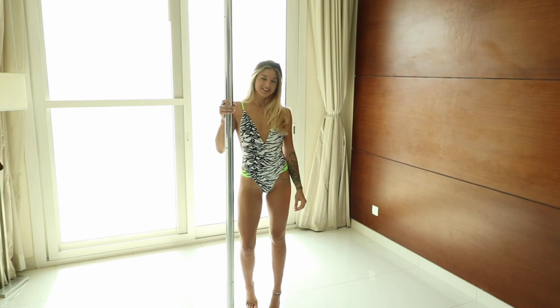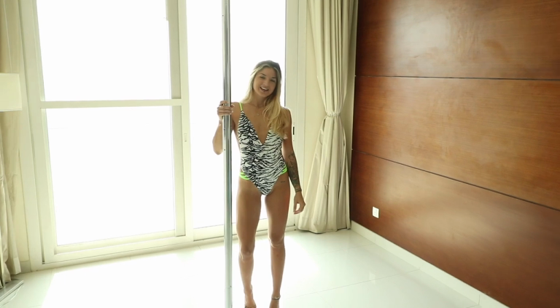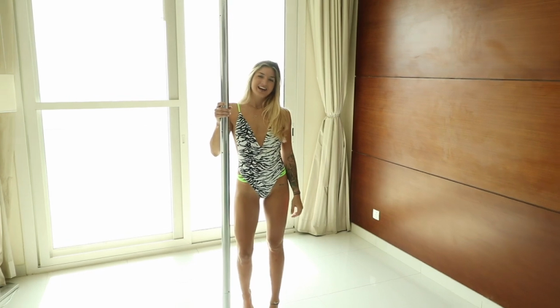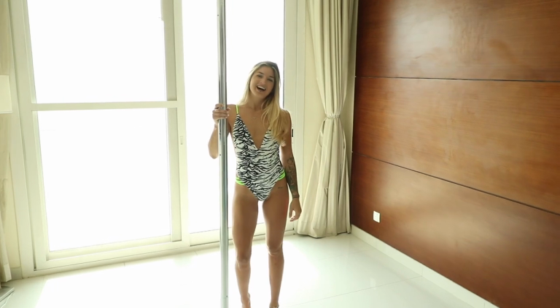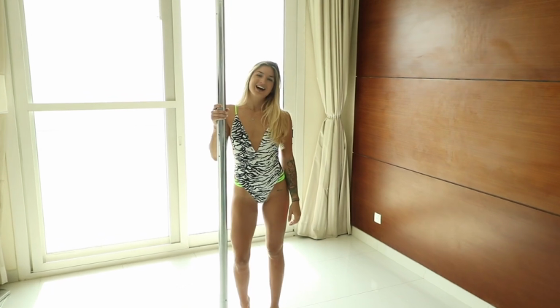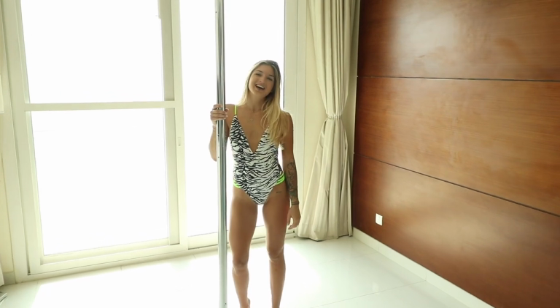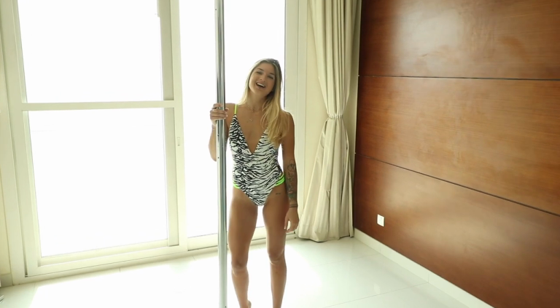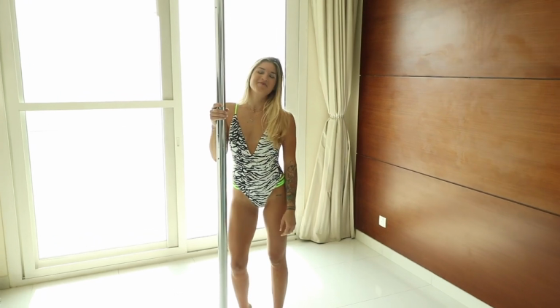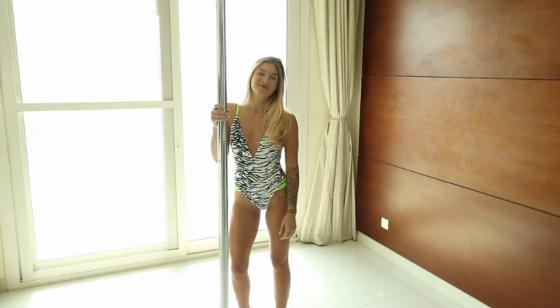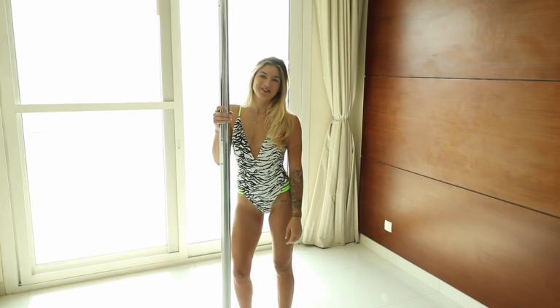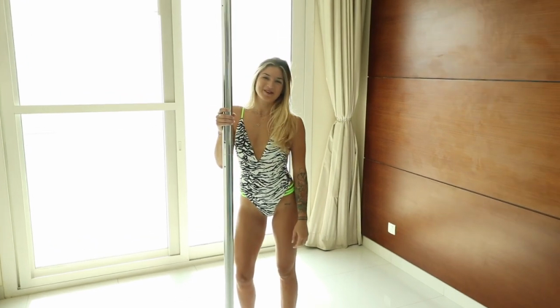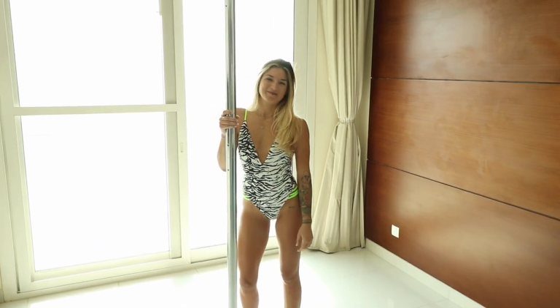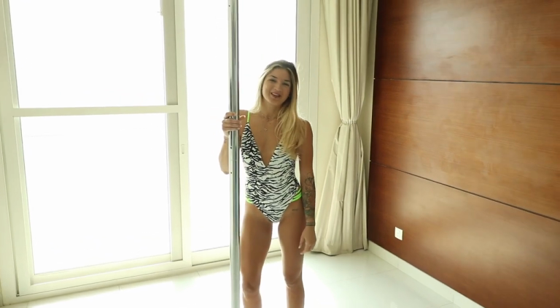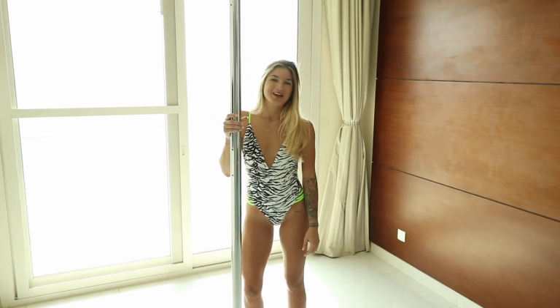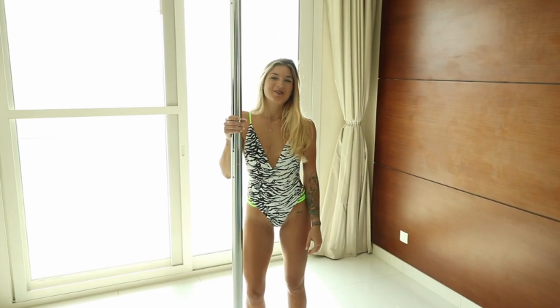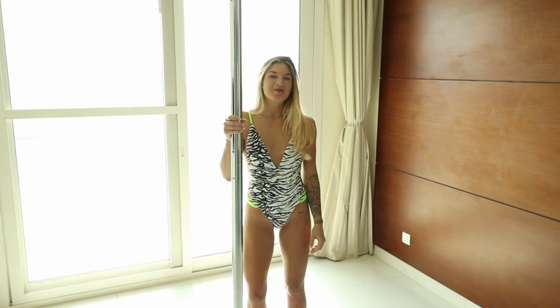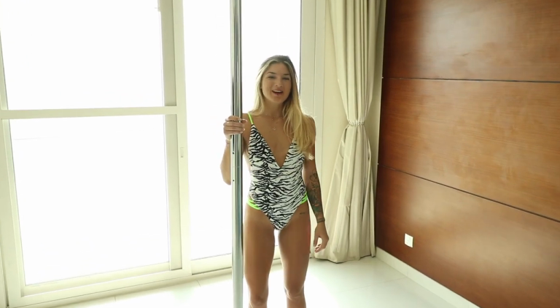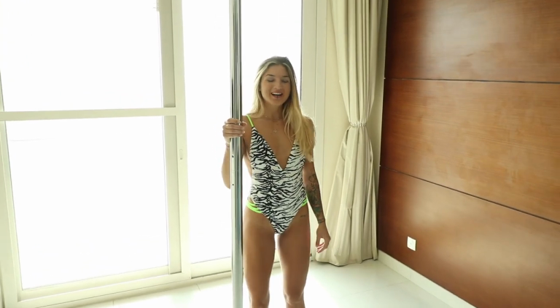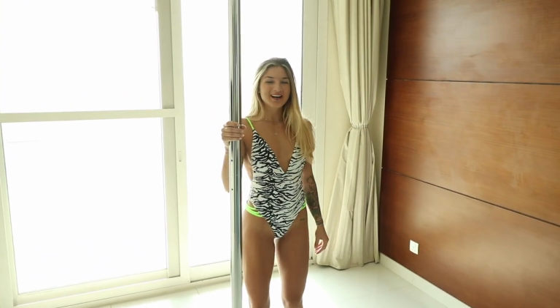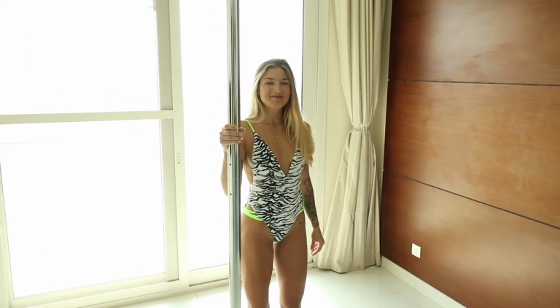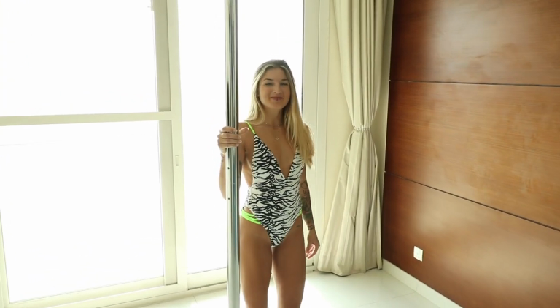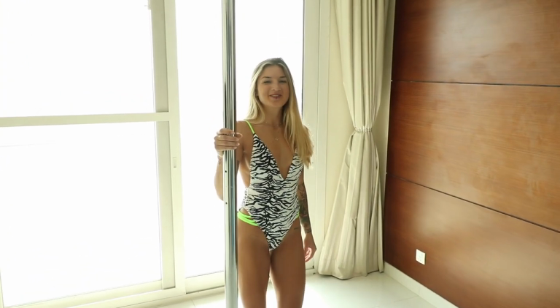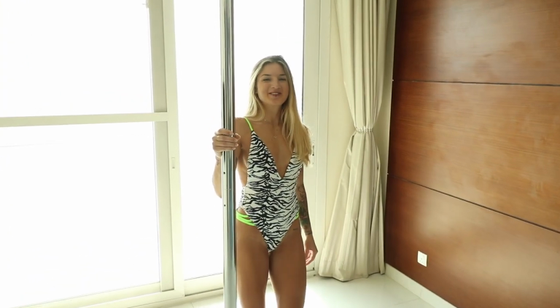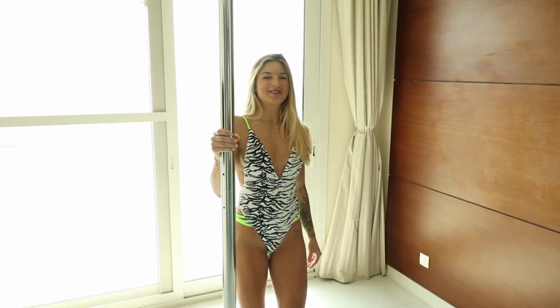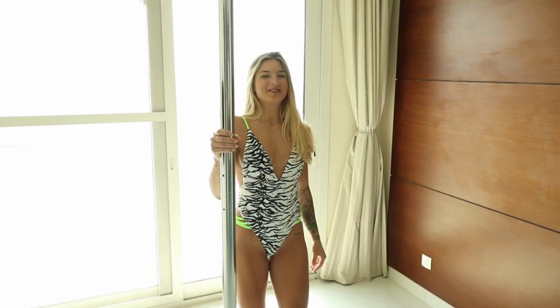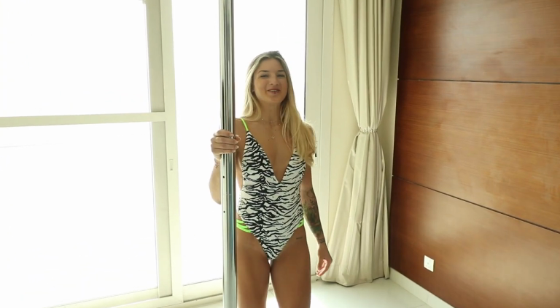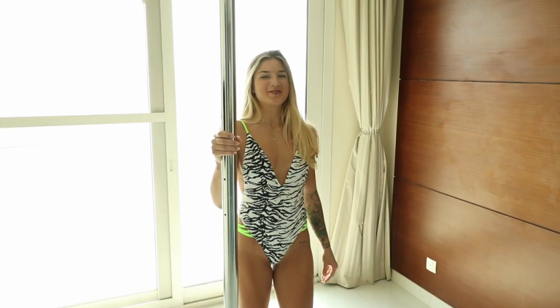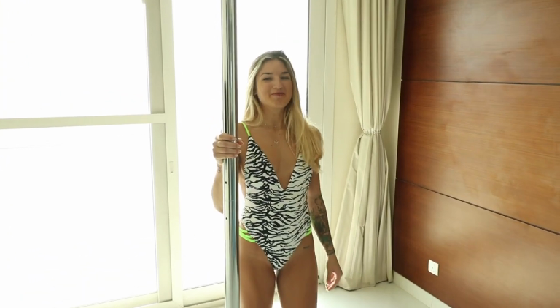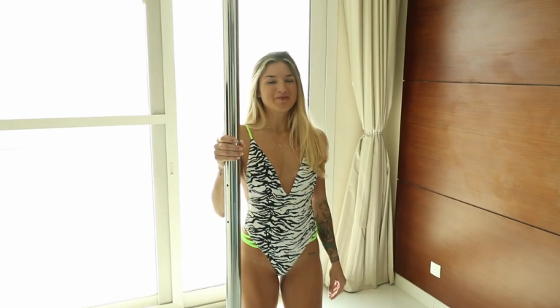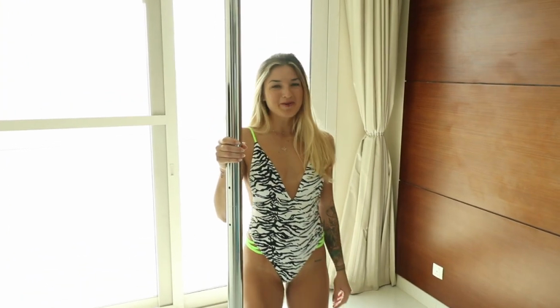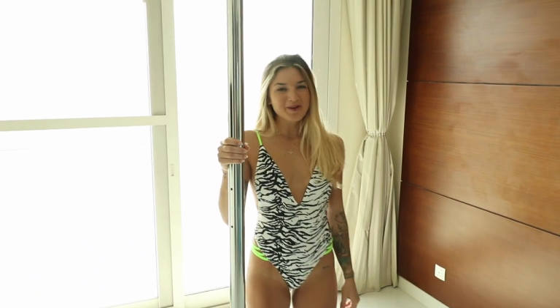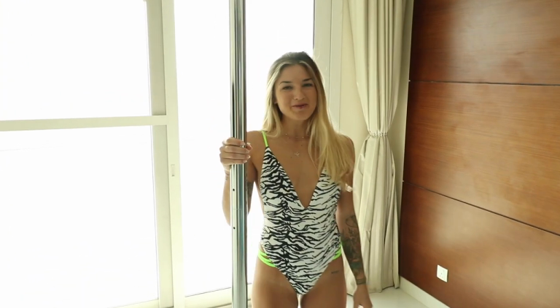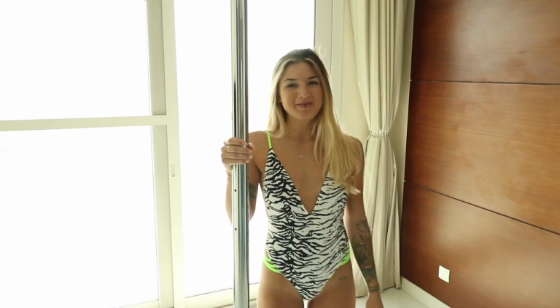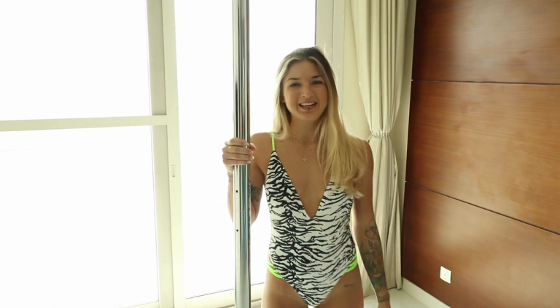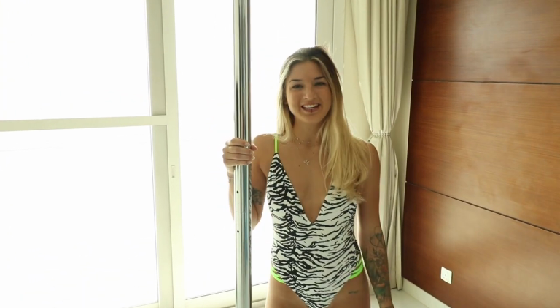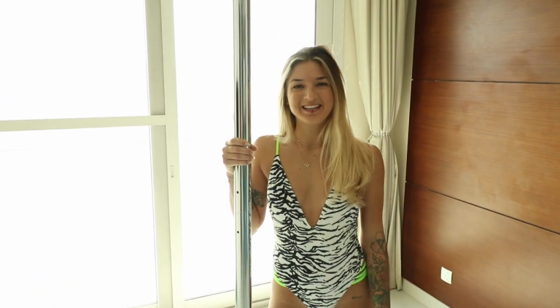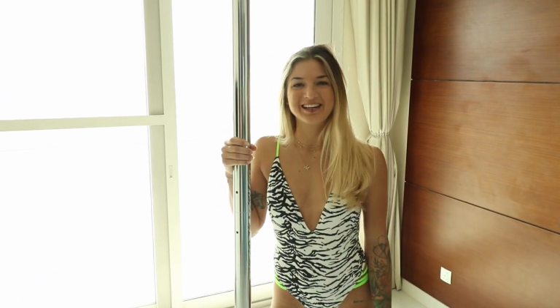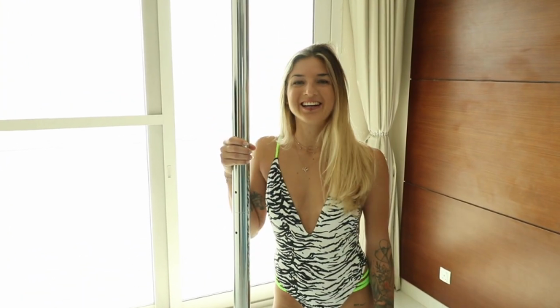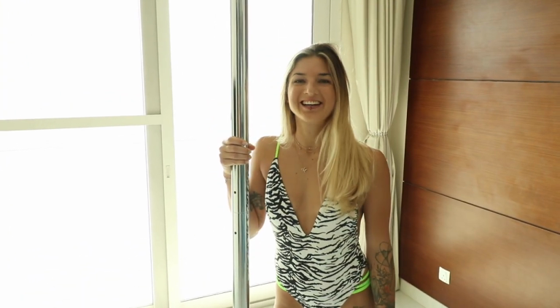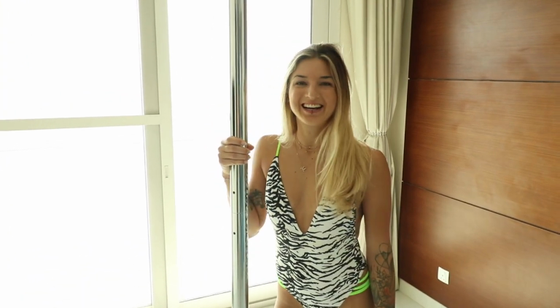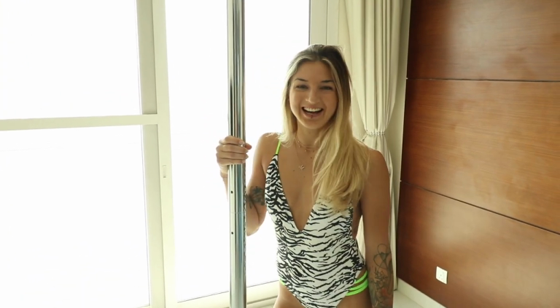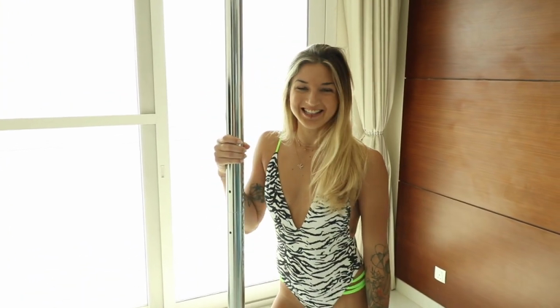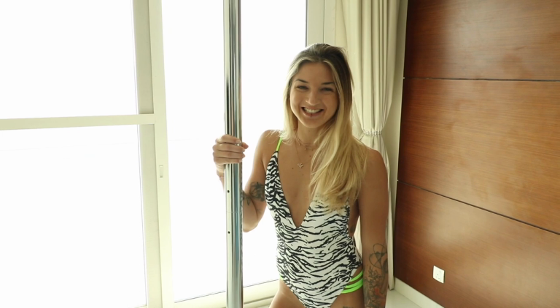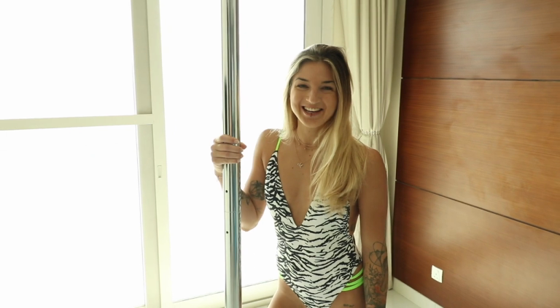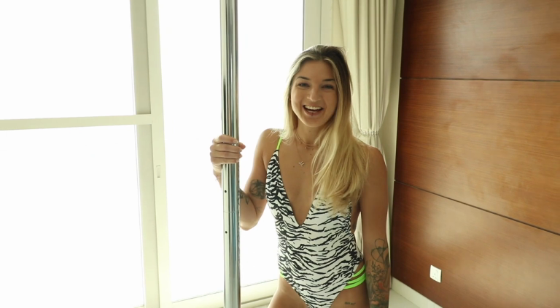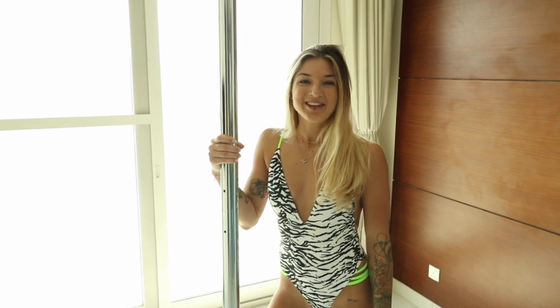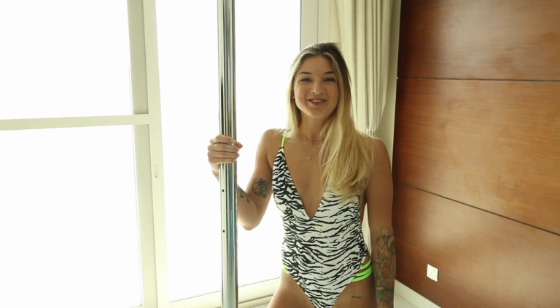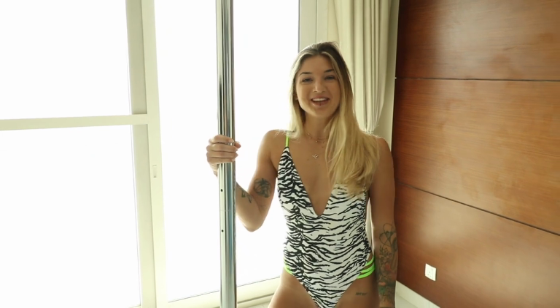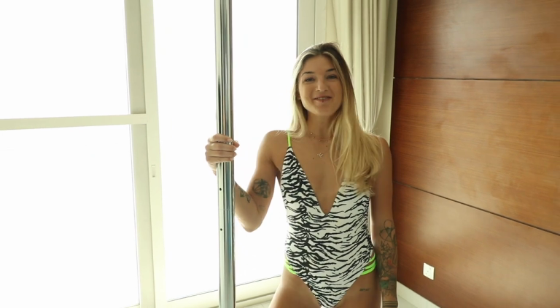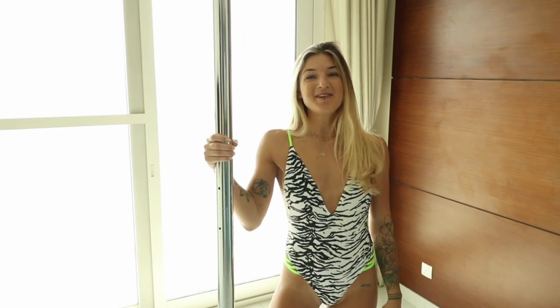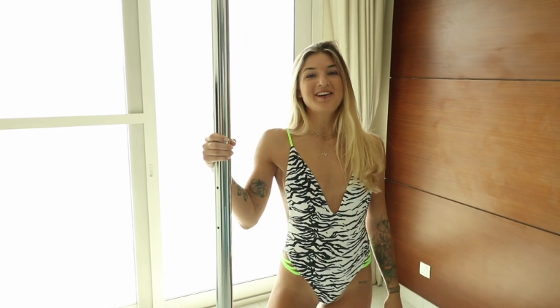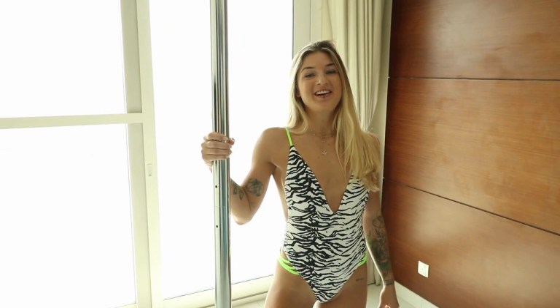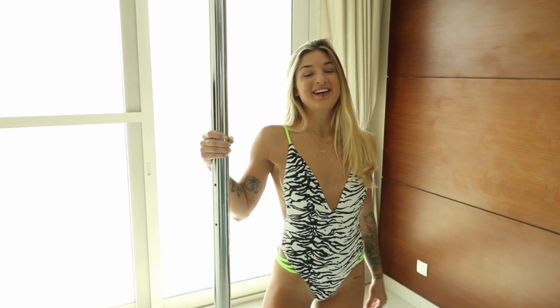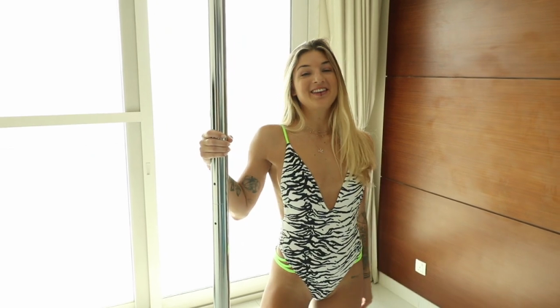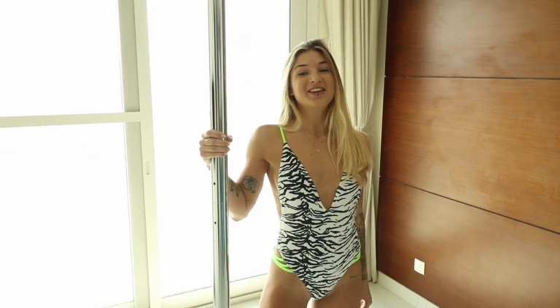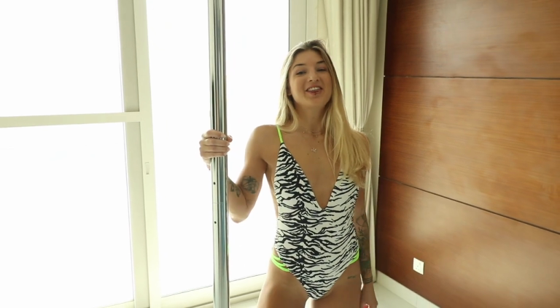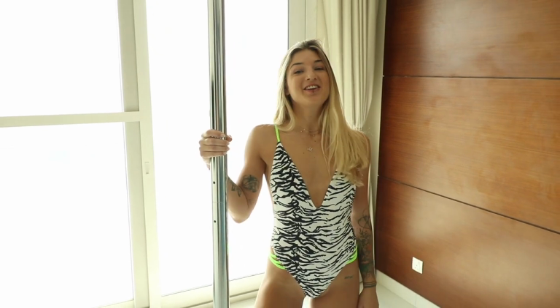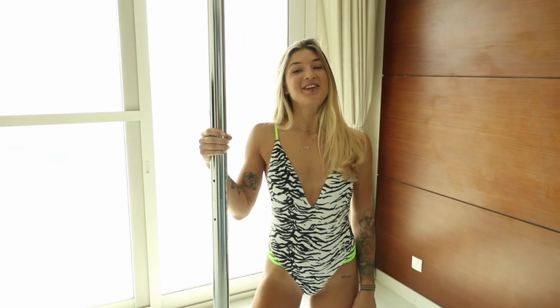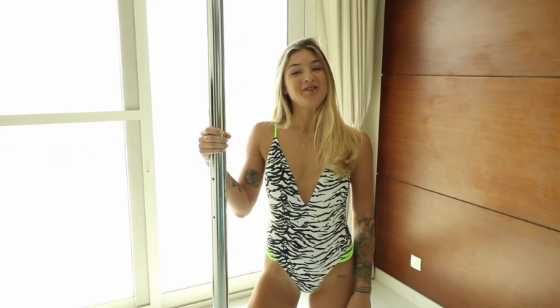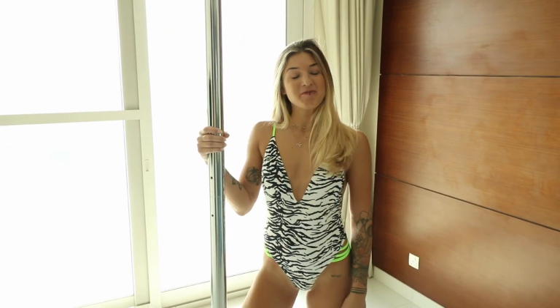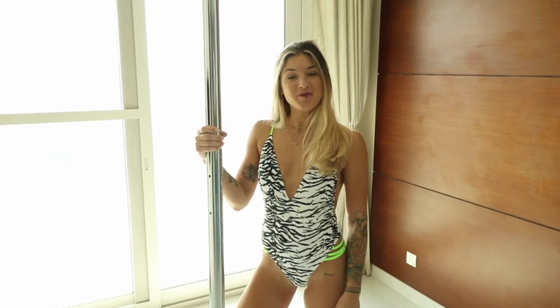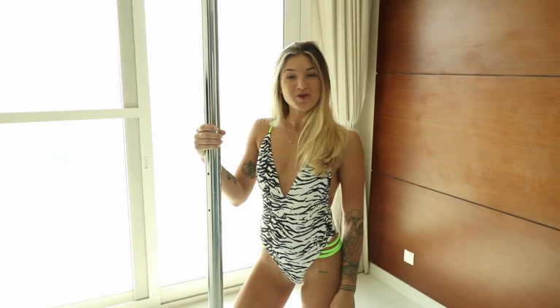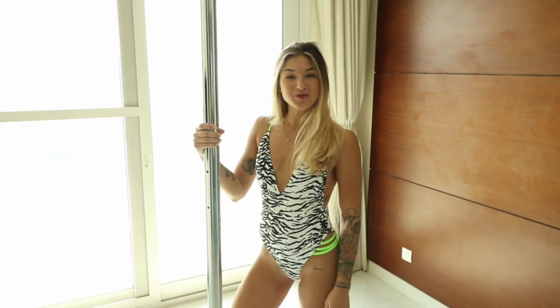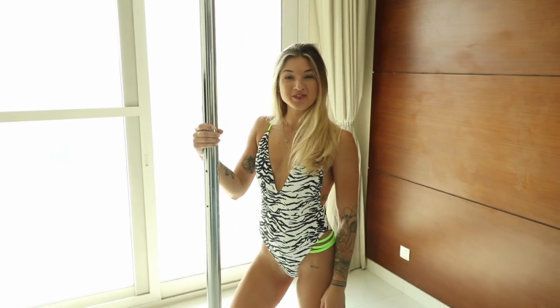Hi, I'm Monia. Welcome to your Pole Beginner class. Today we will learn three new moves.